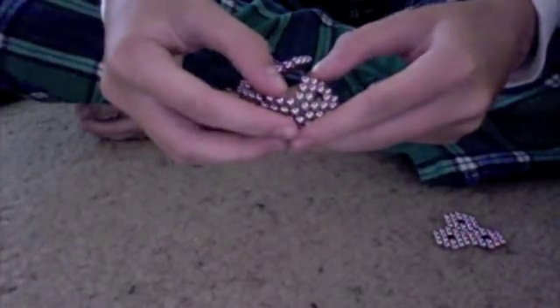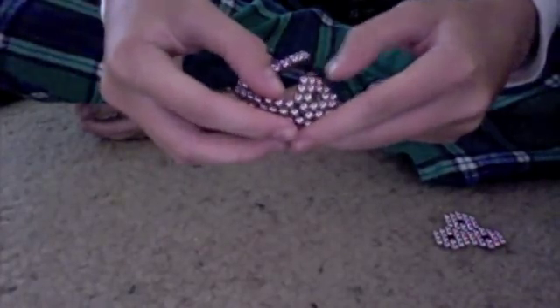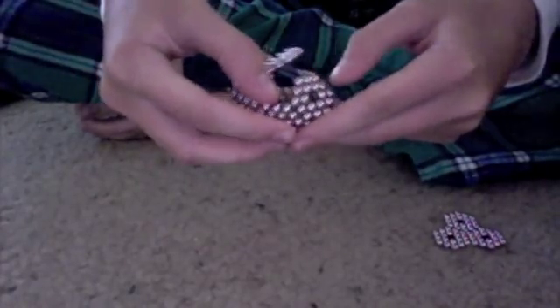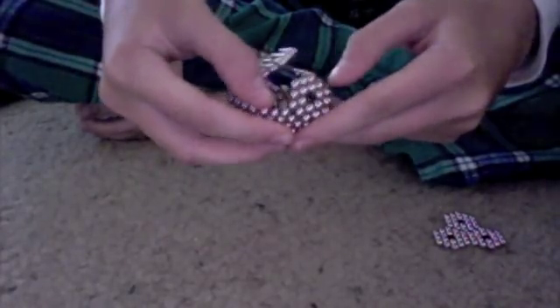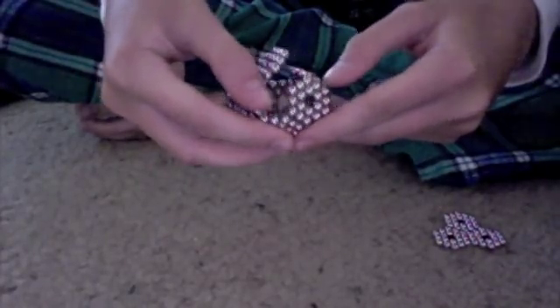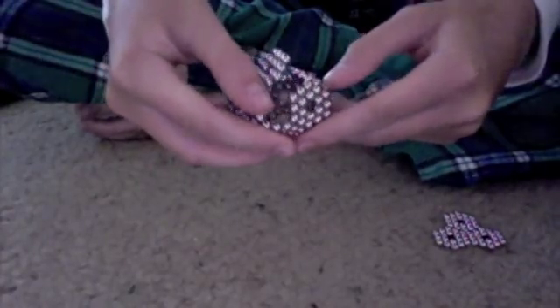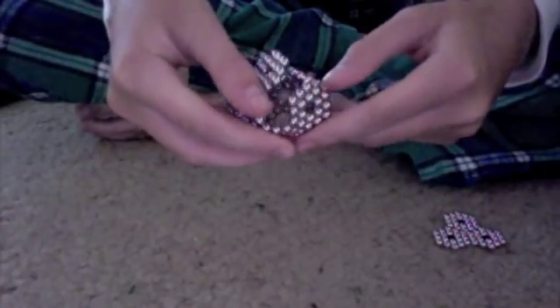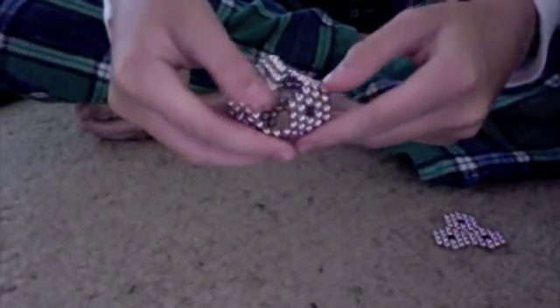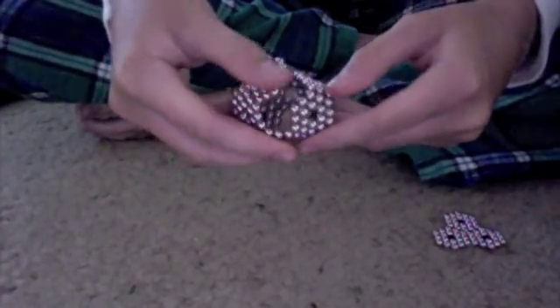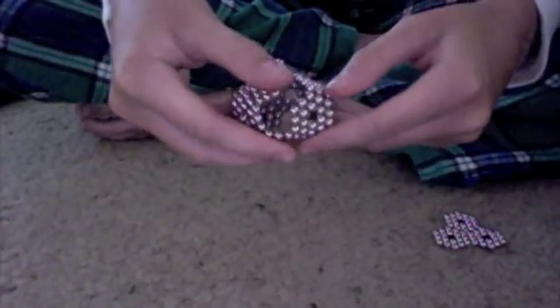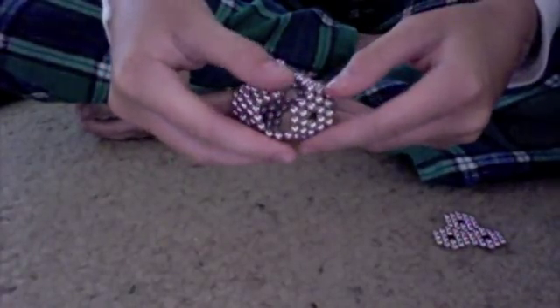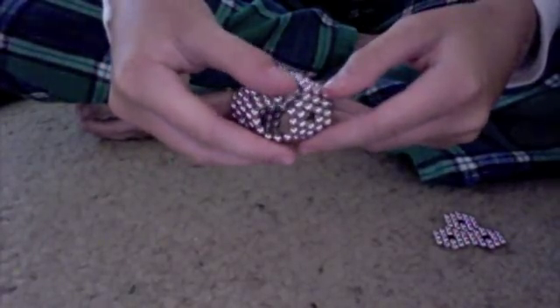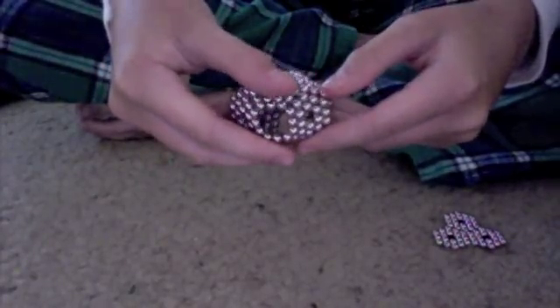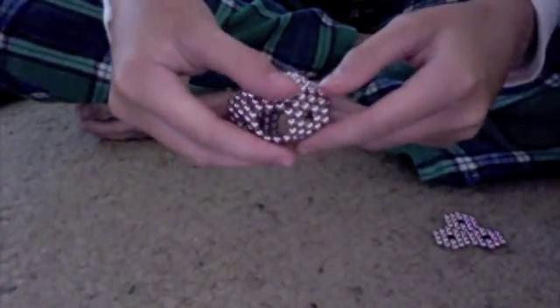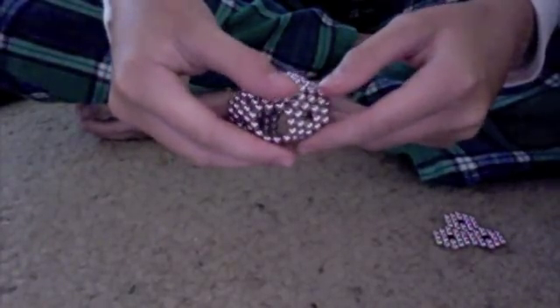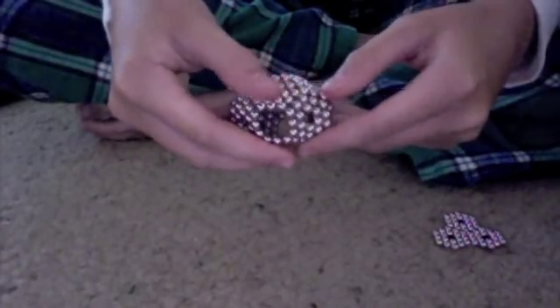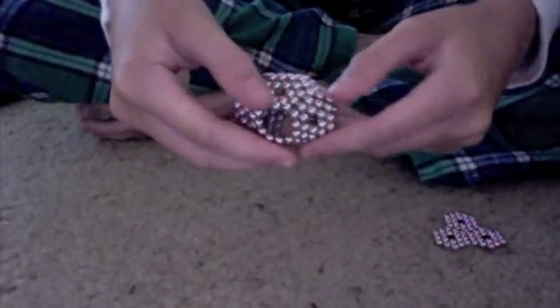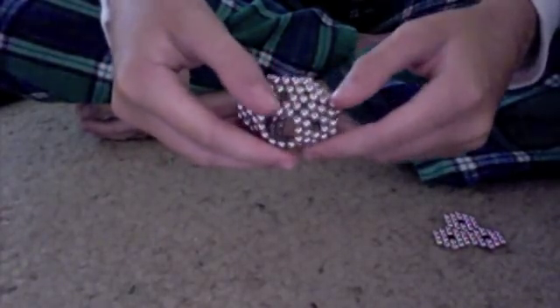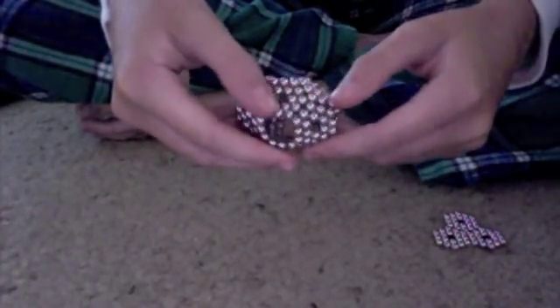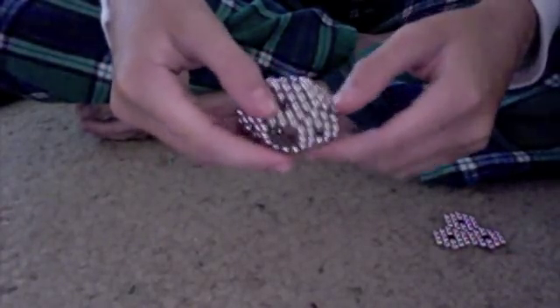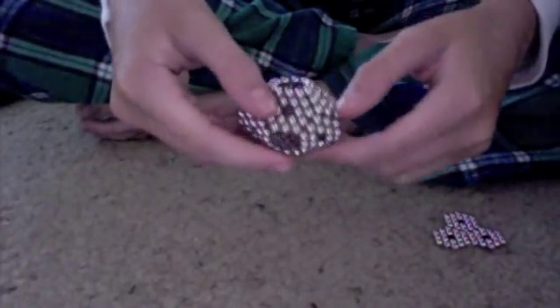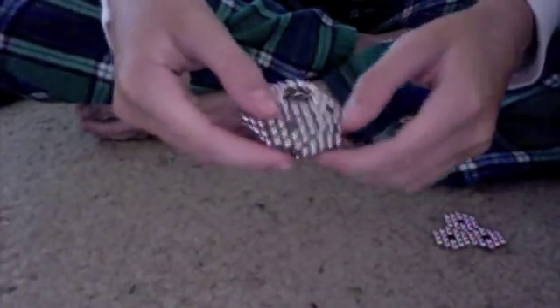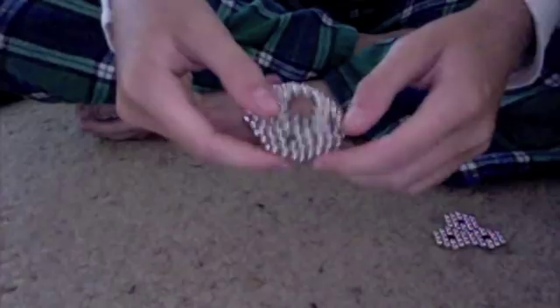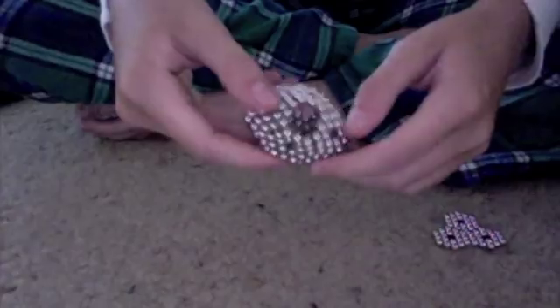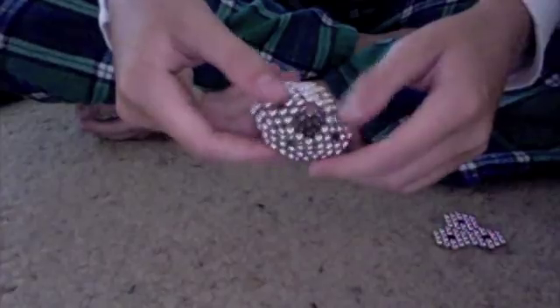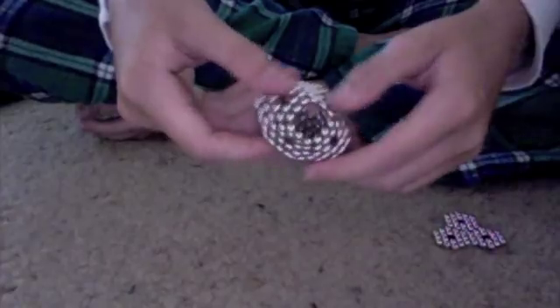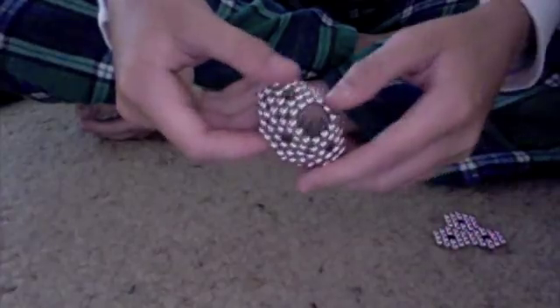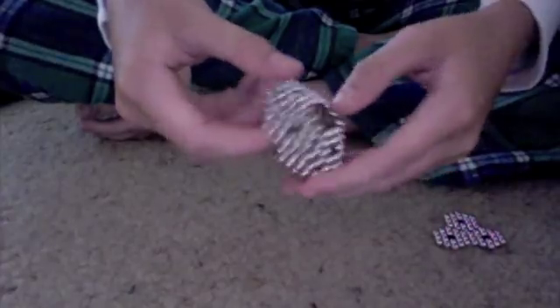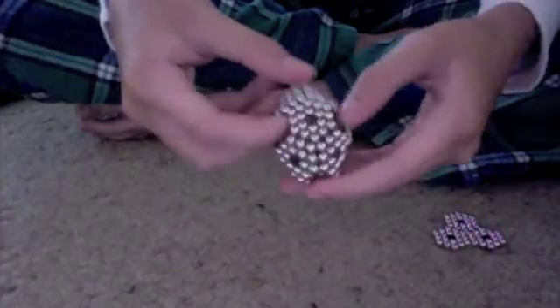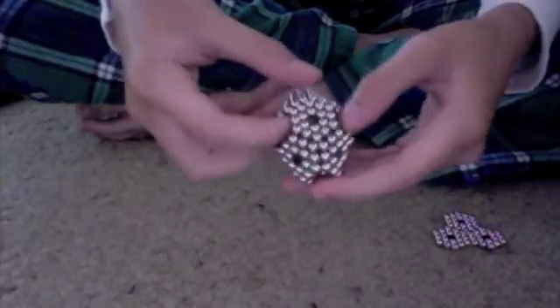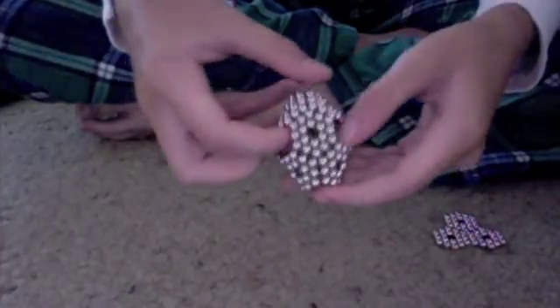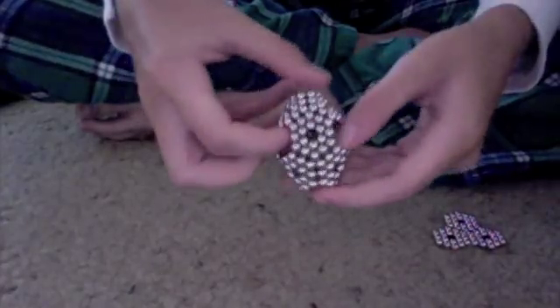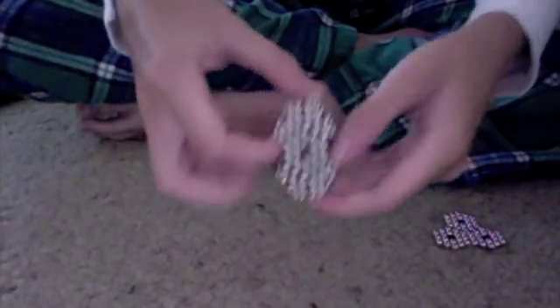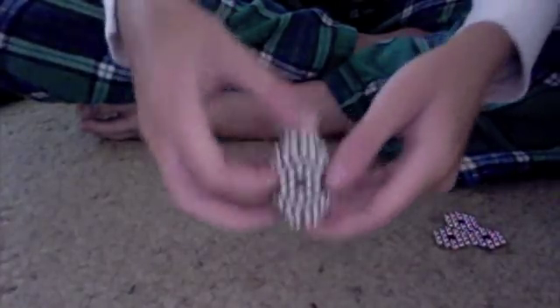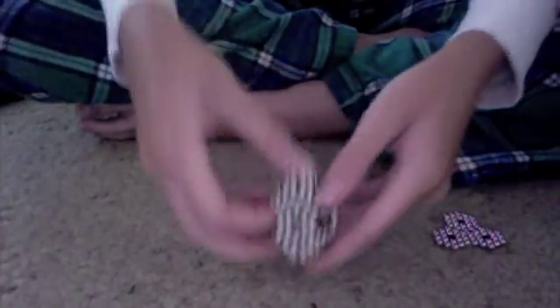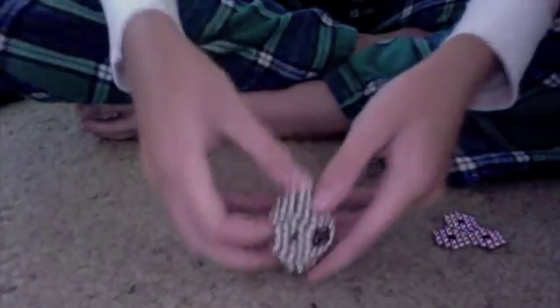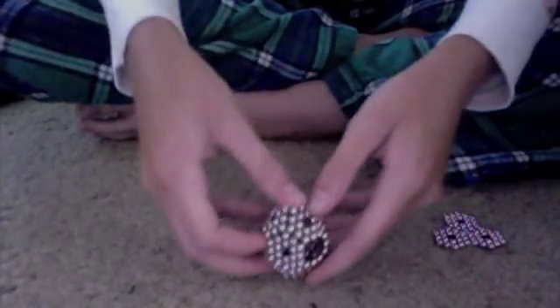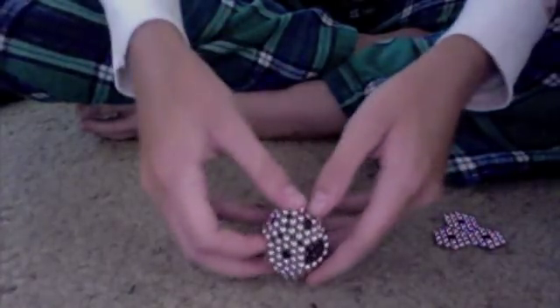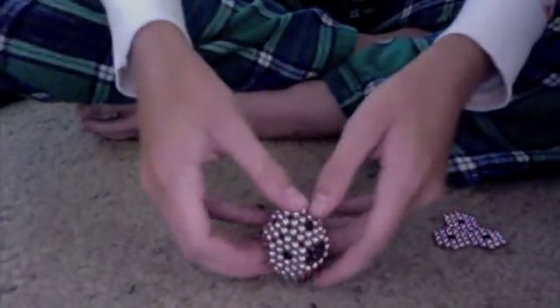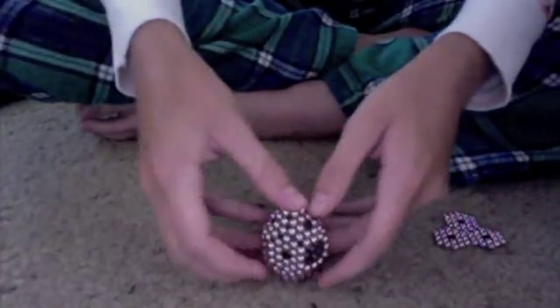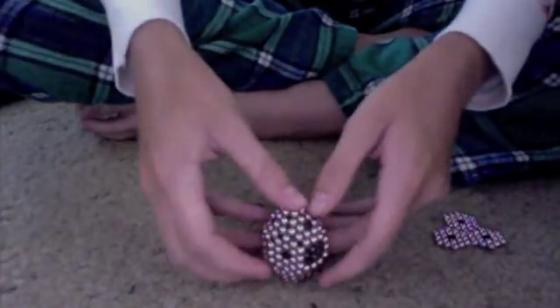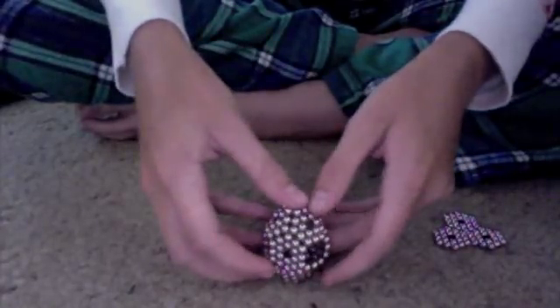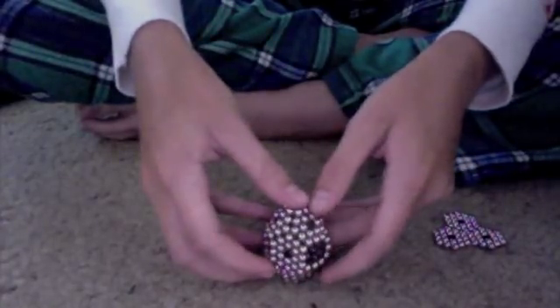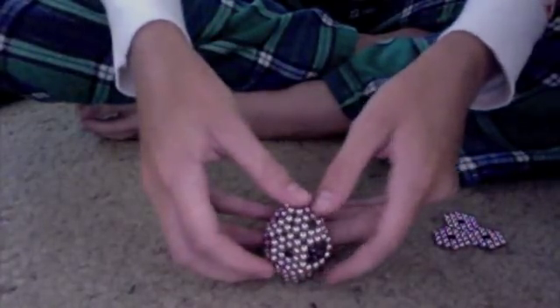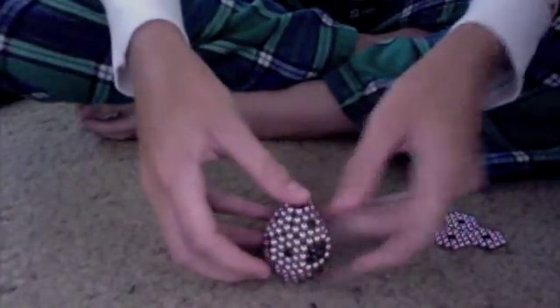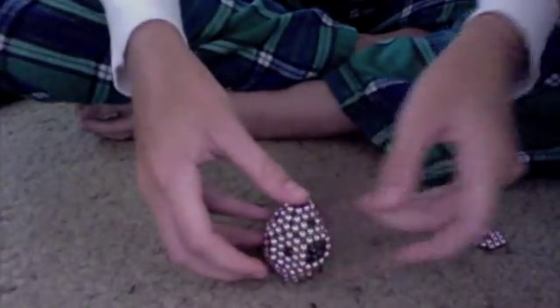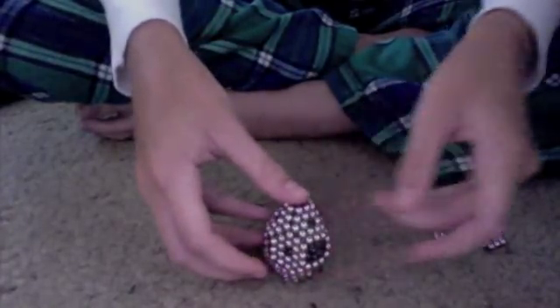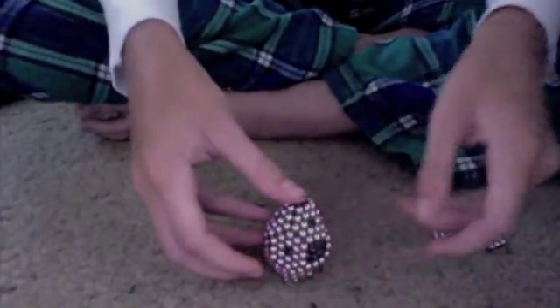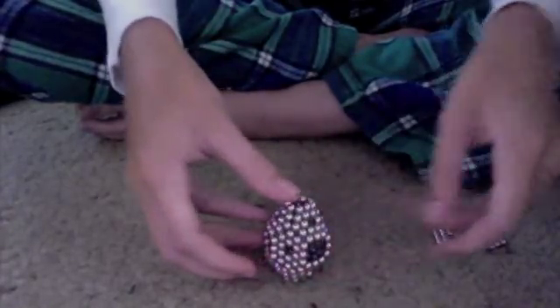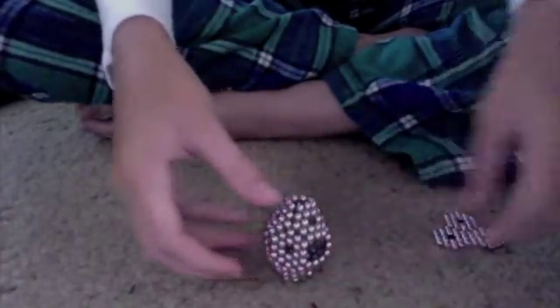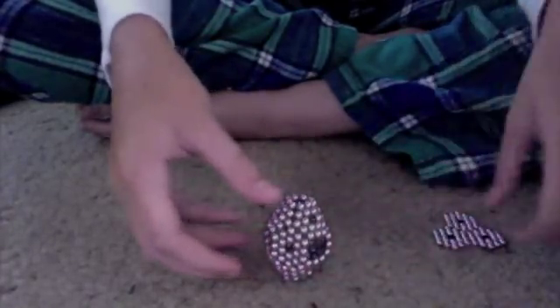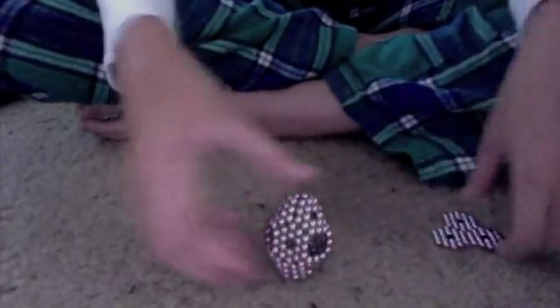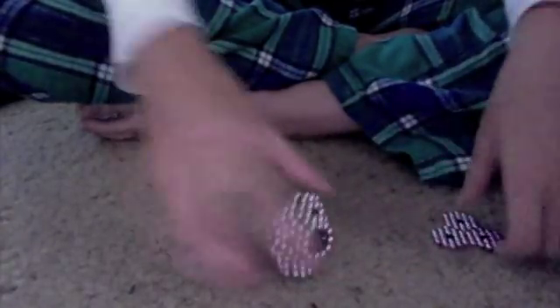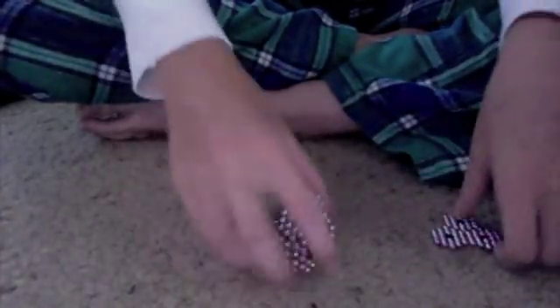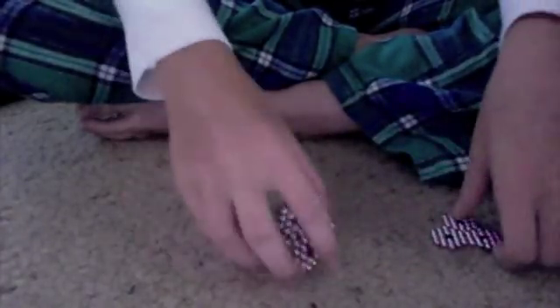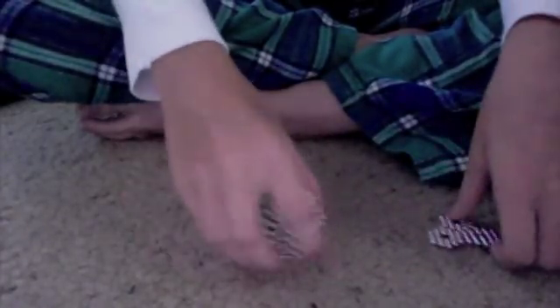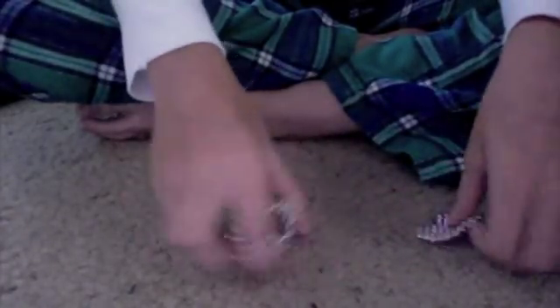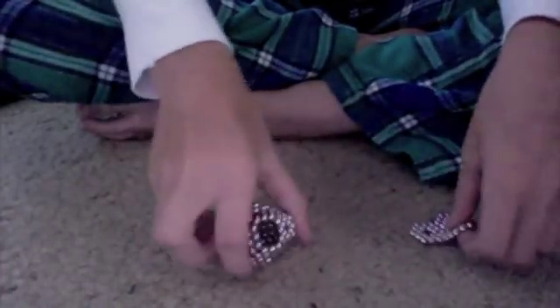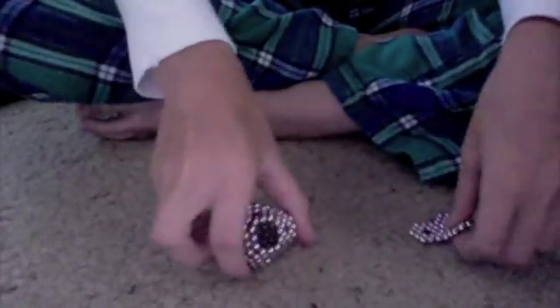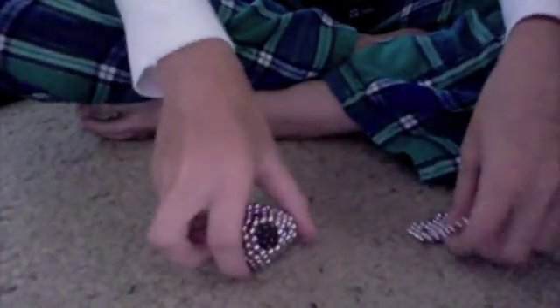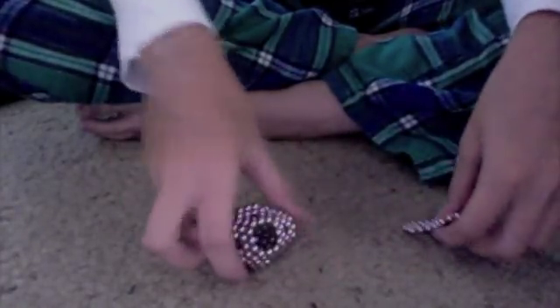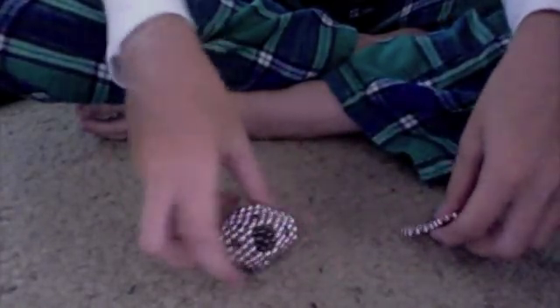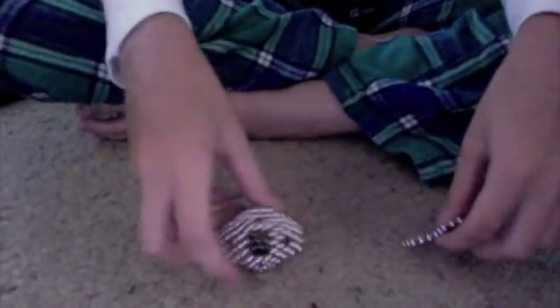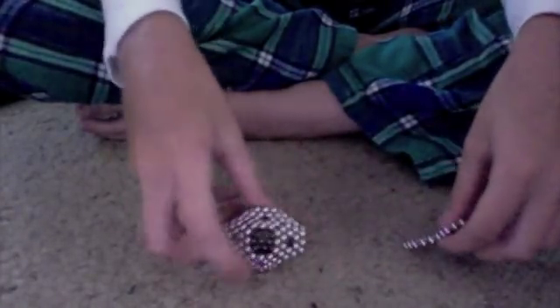1, 2. Some of your hexagons will be dented inward, so if you need to fix them, go right ahead.